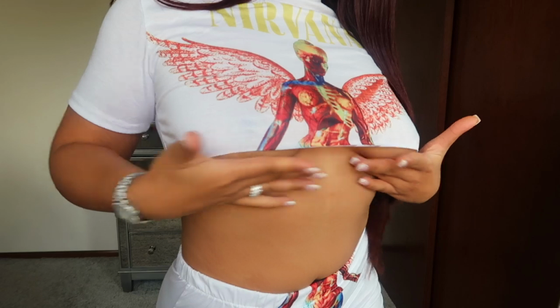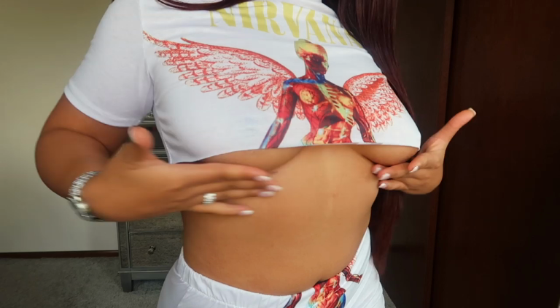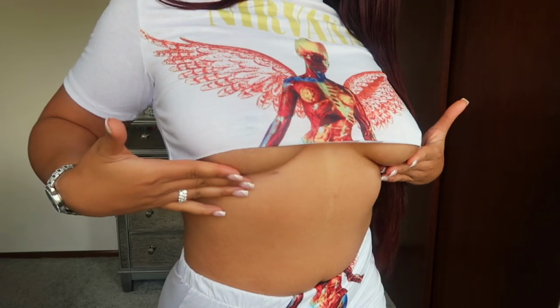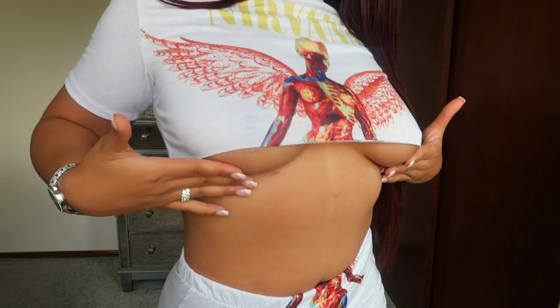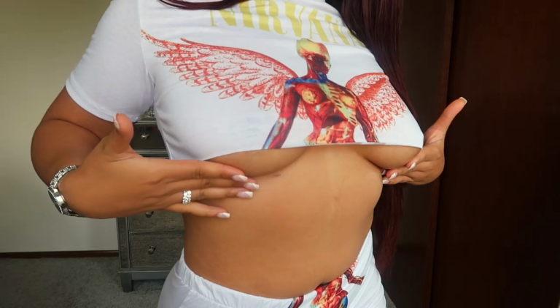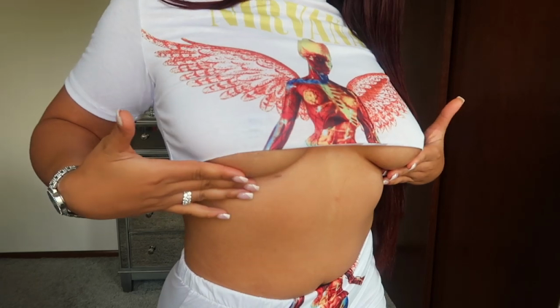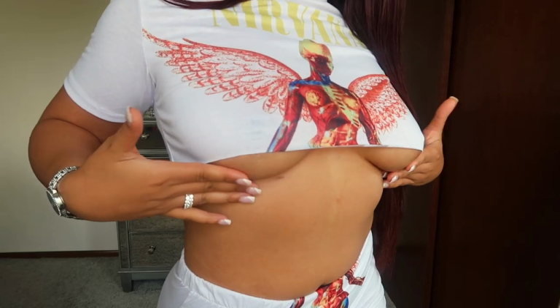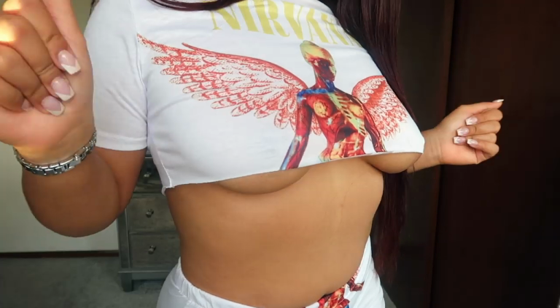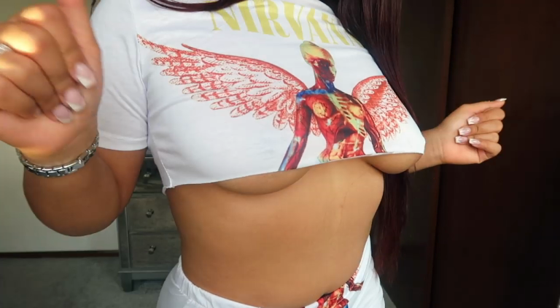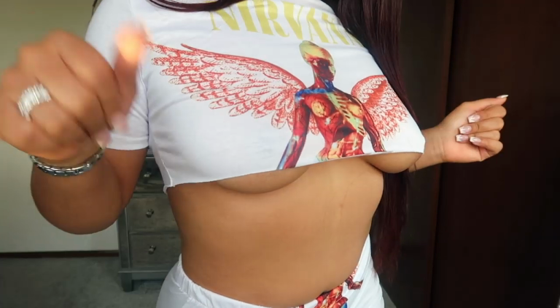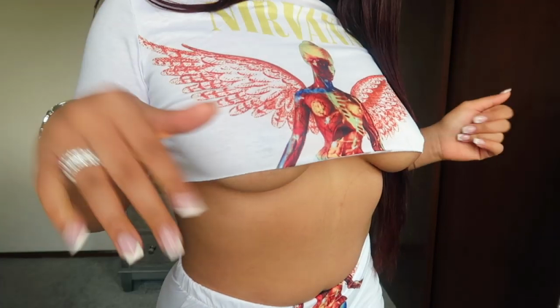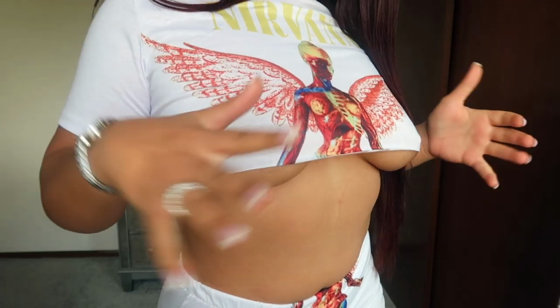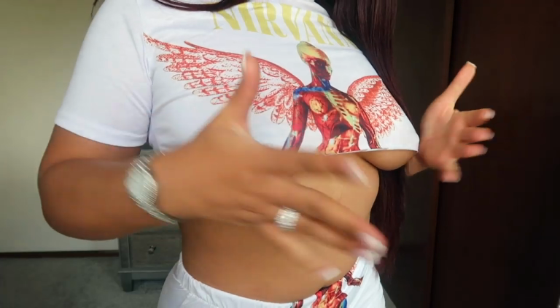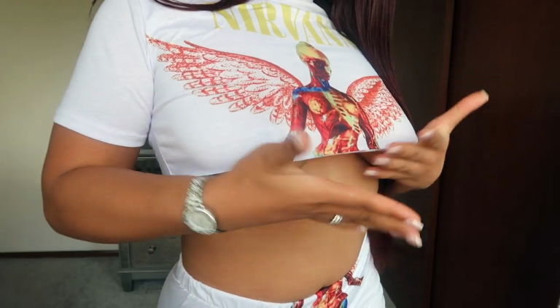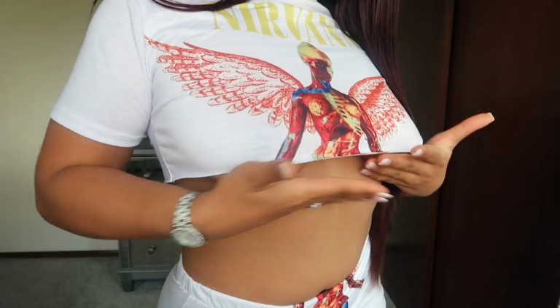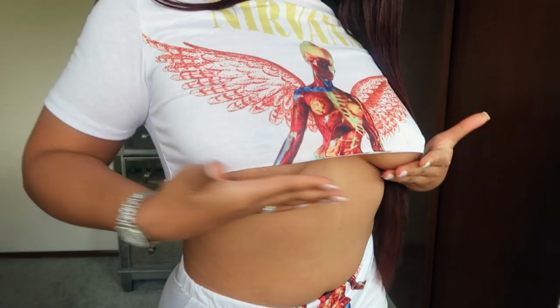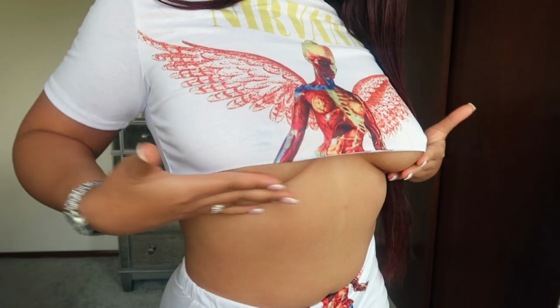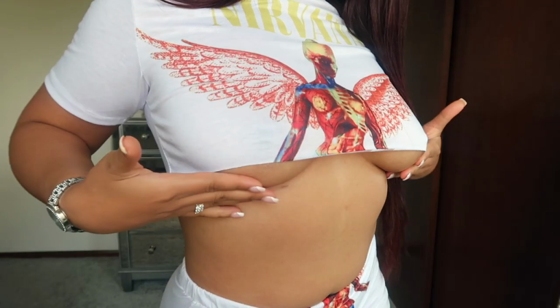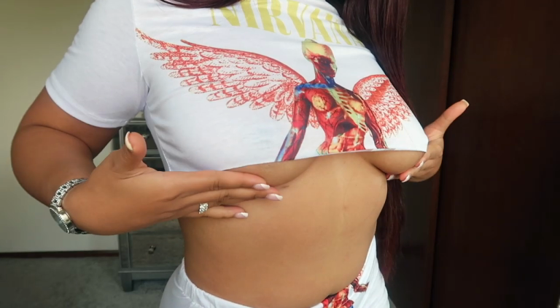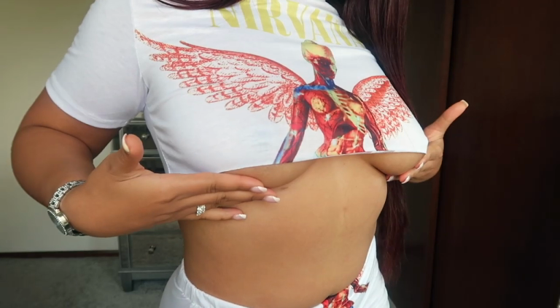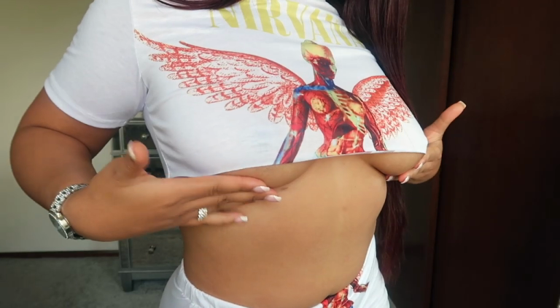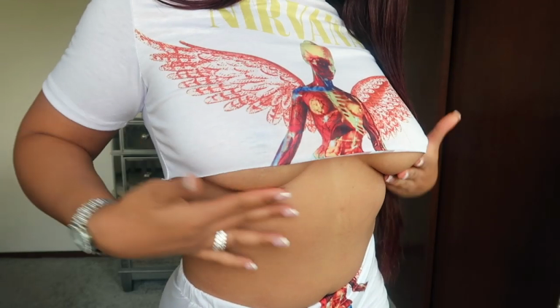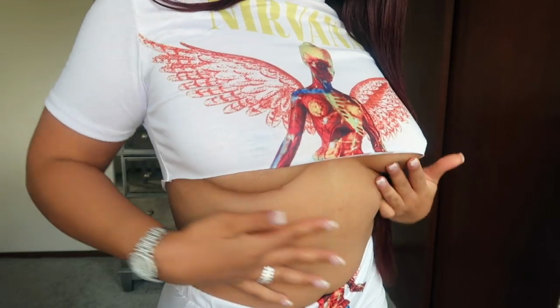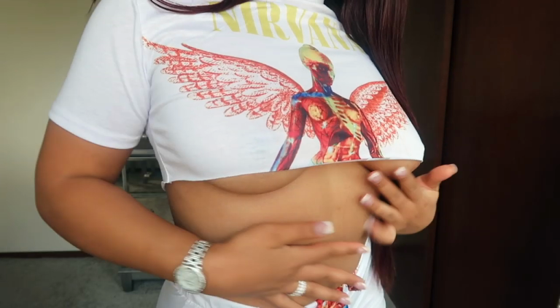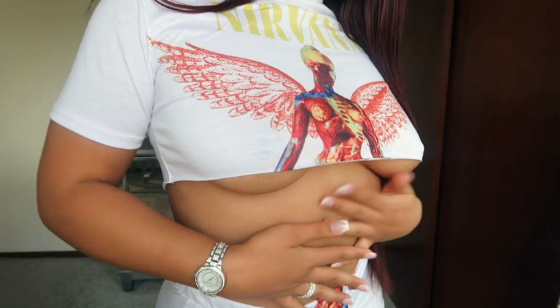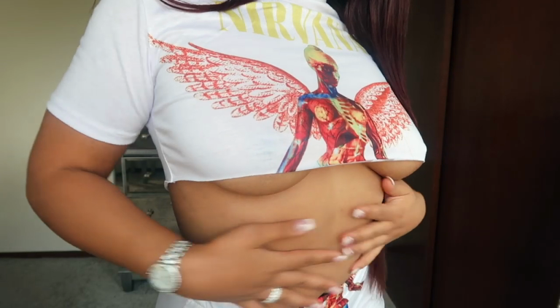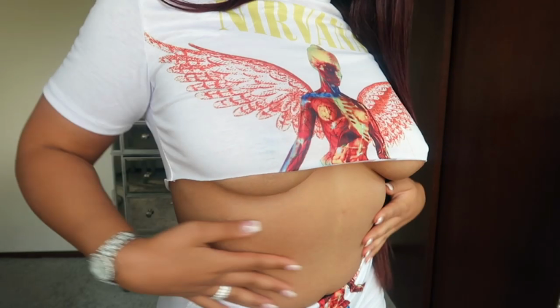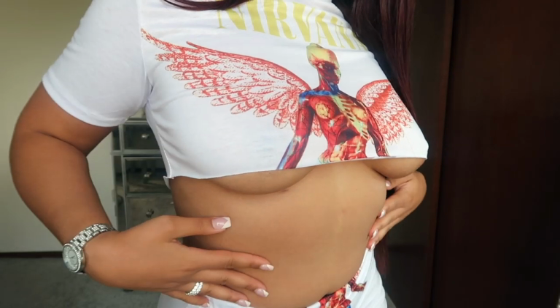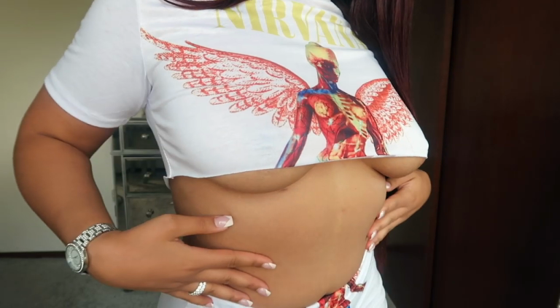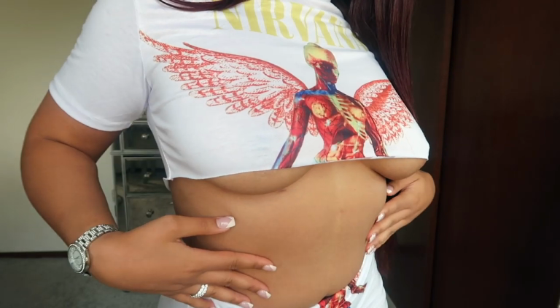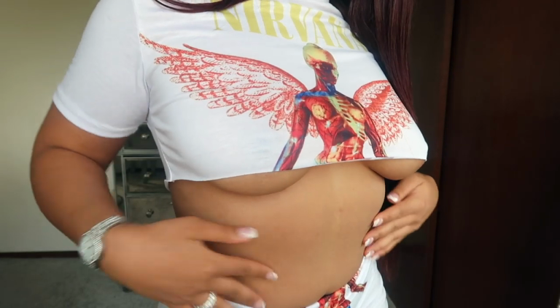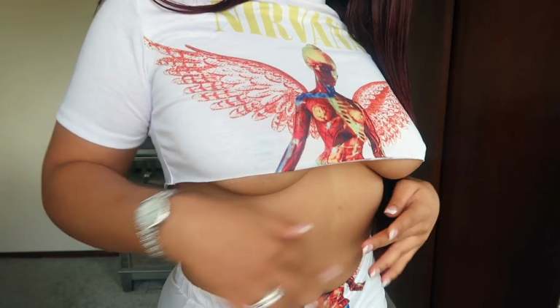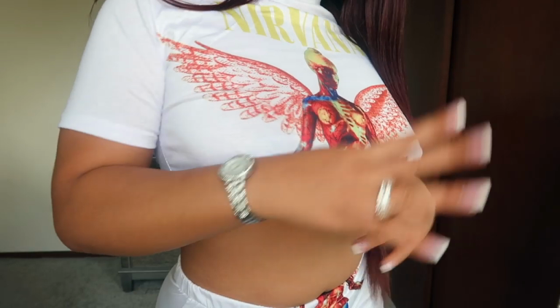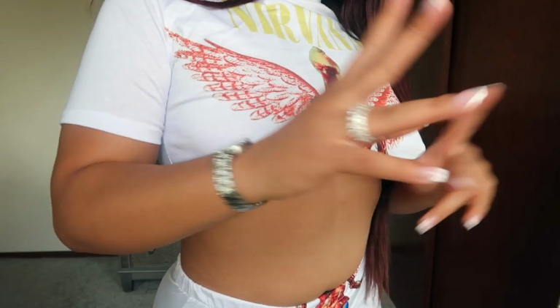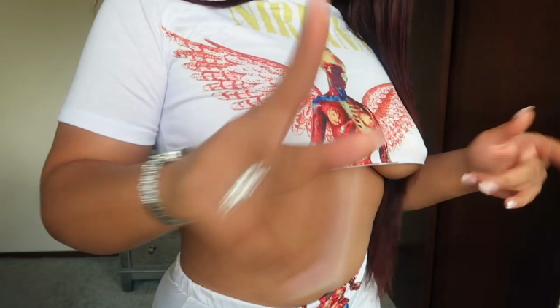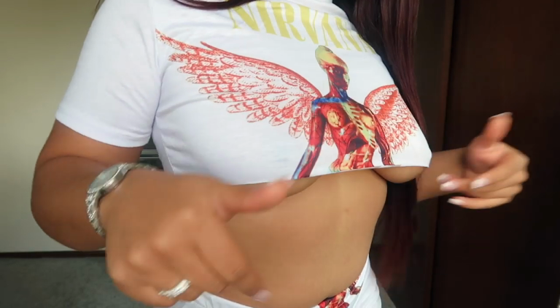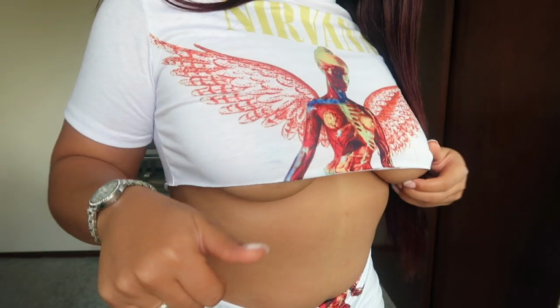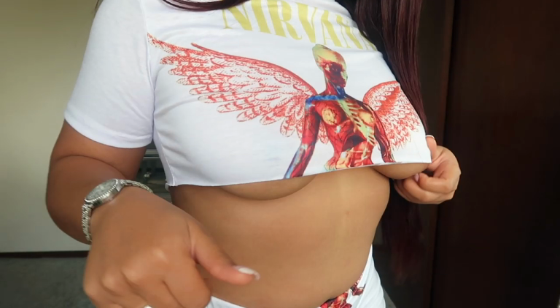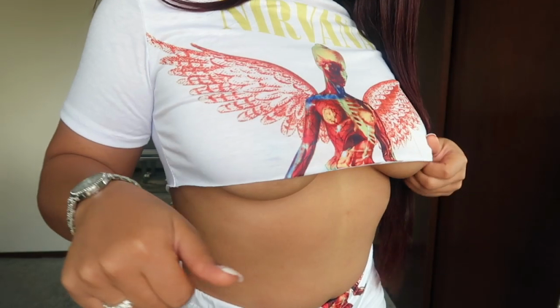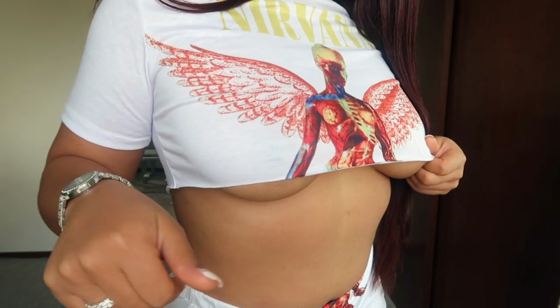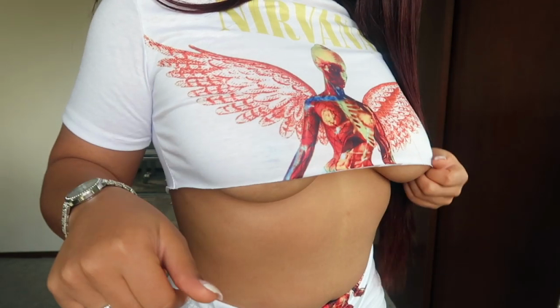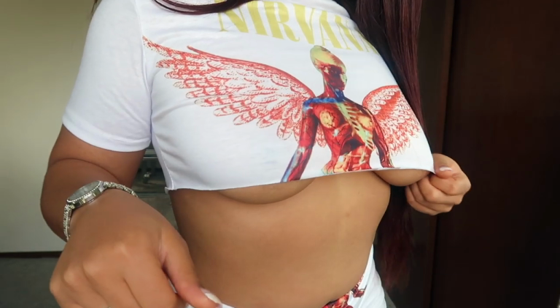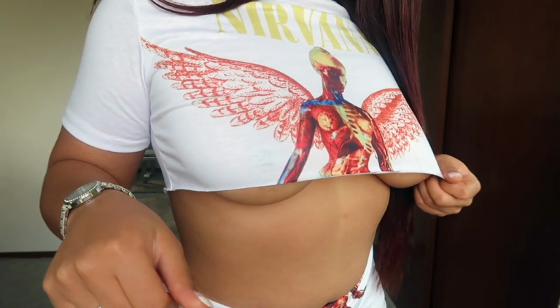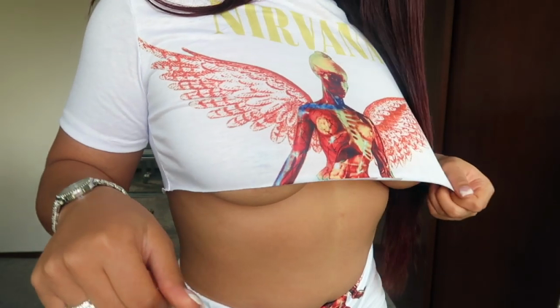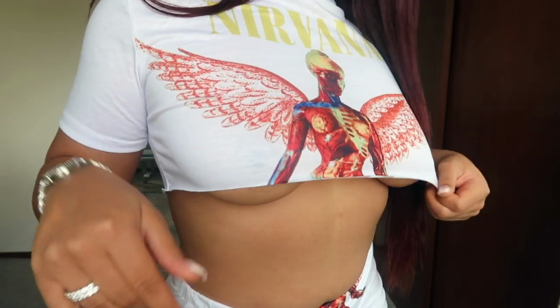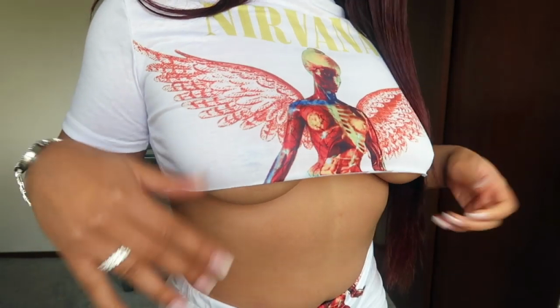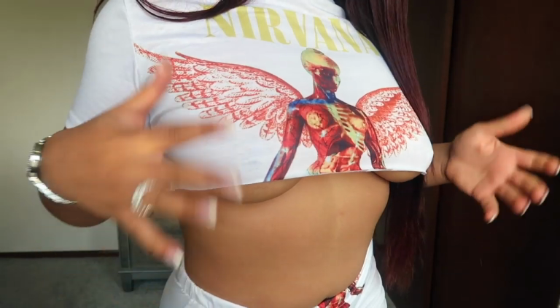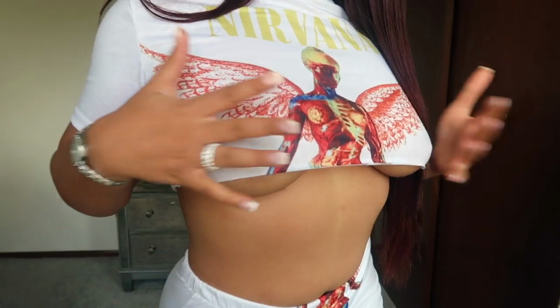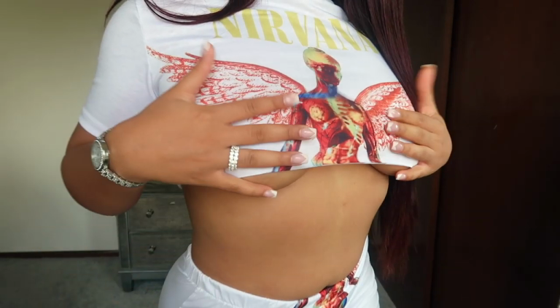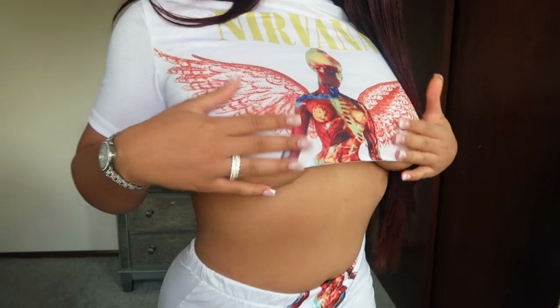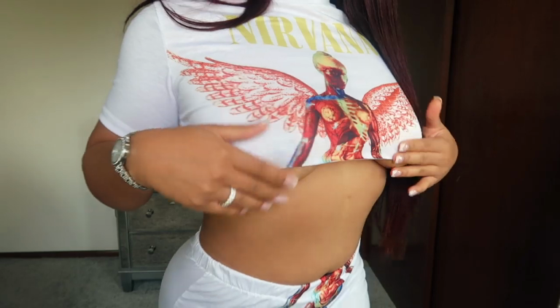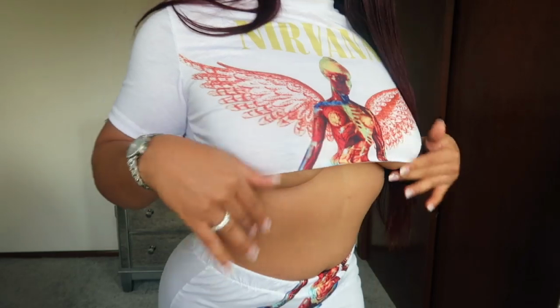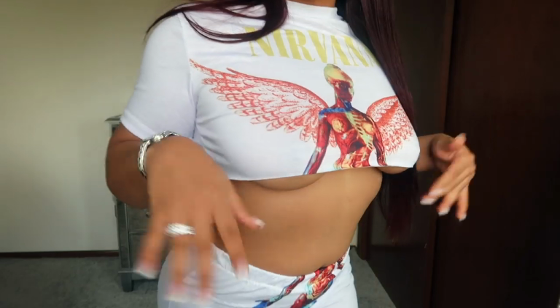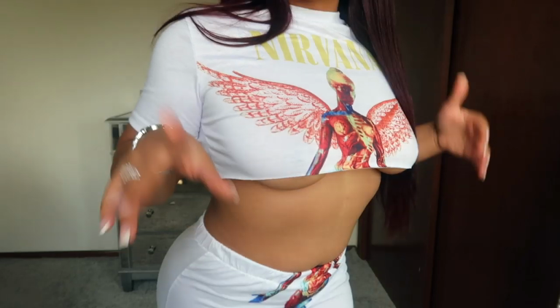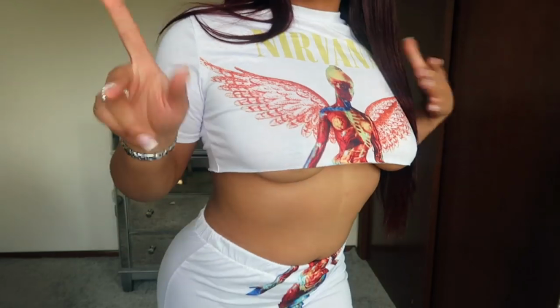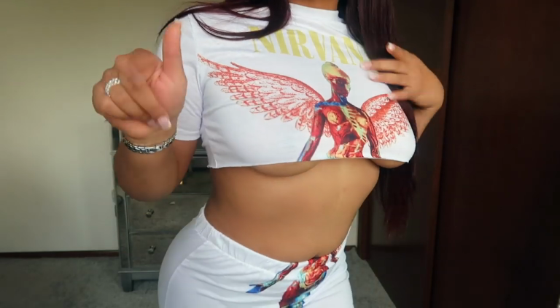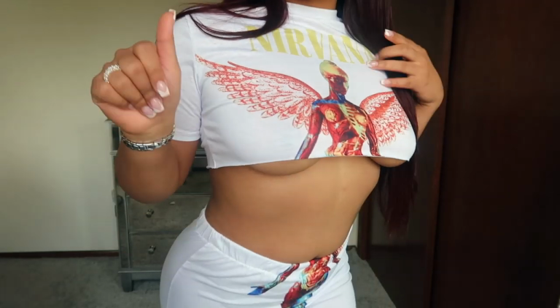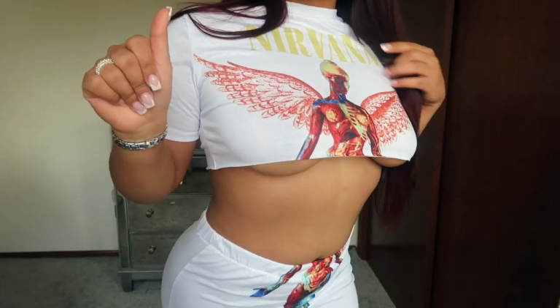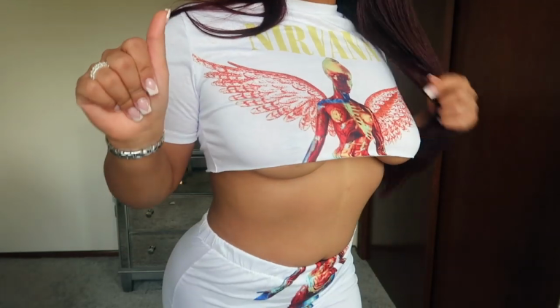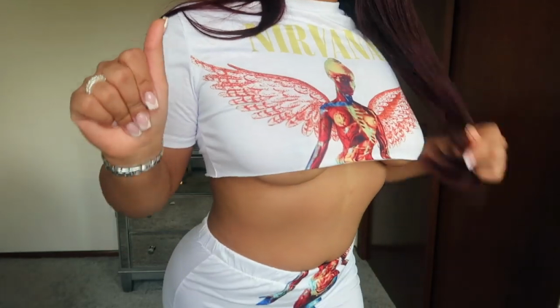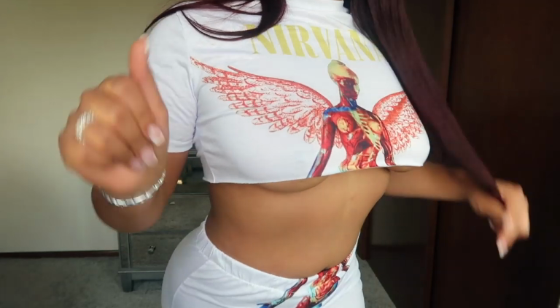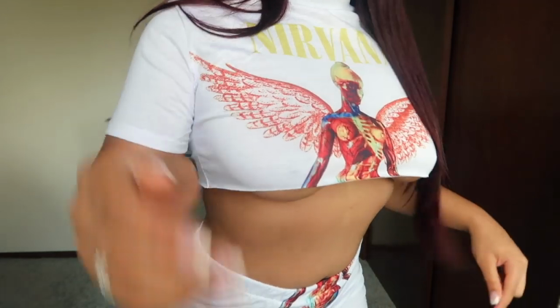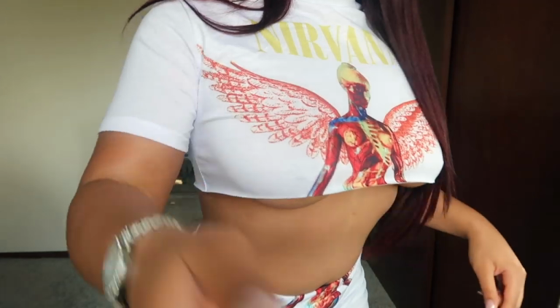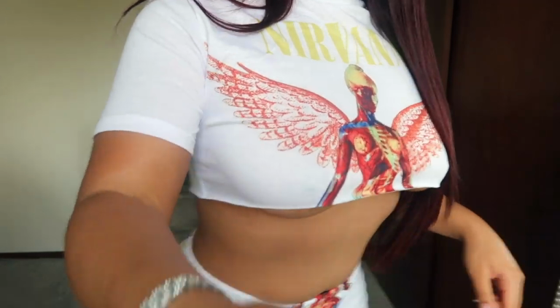The under boob — only certain bitches can pull this off. So if you don't have the confidence to pull it off, don't get this.